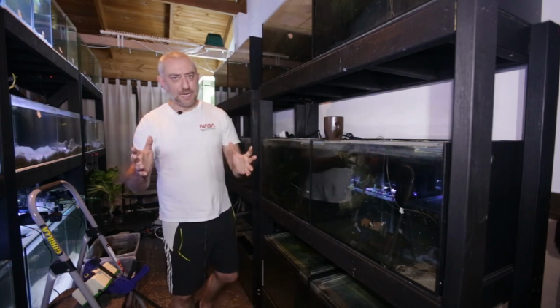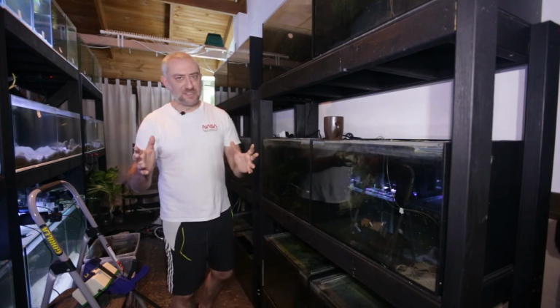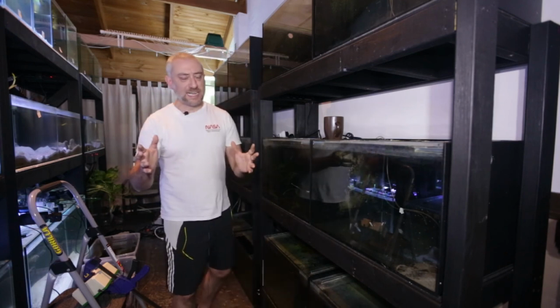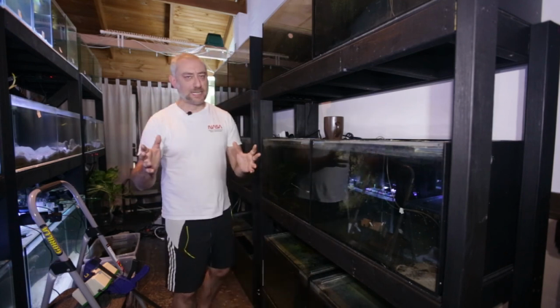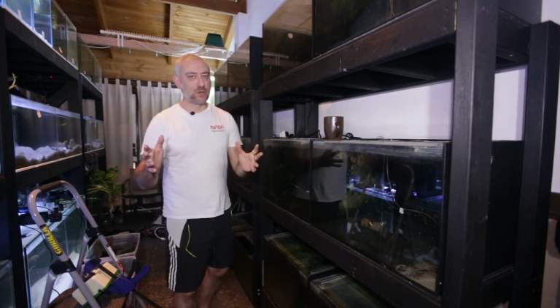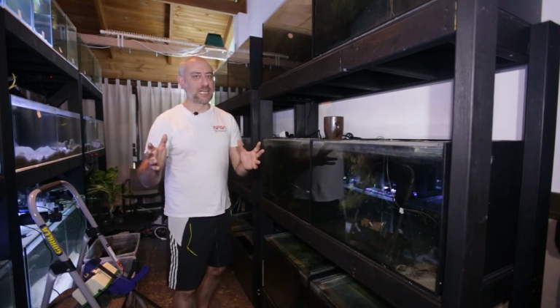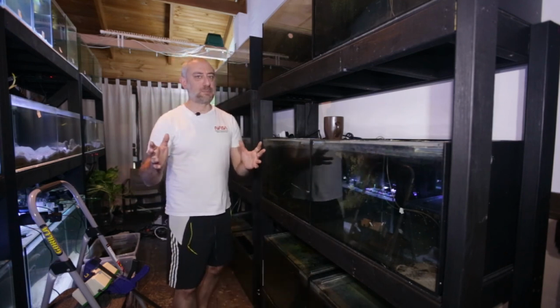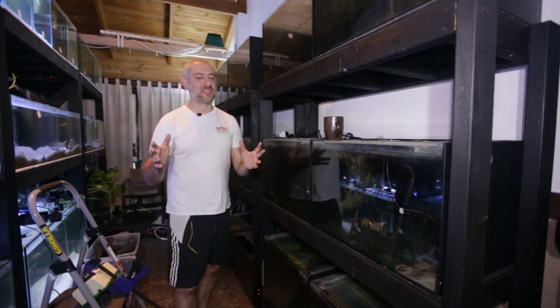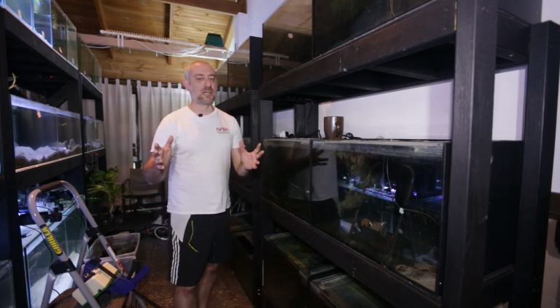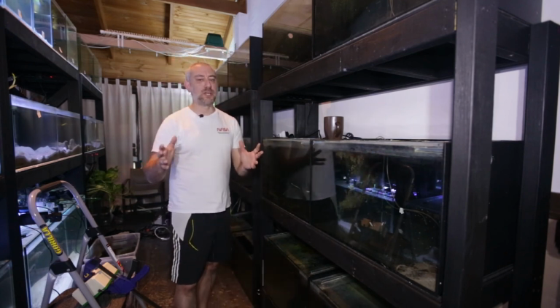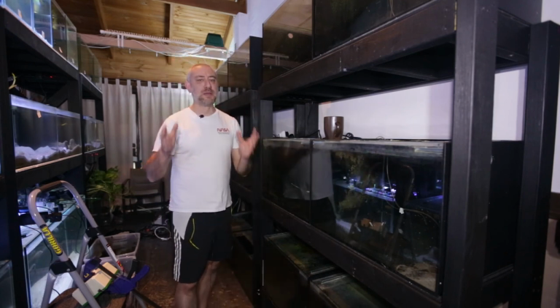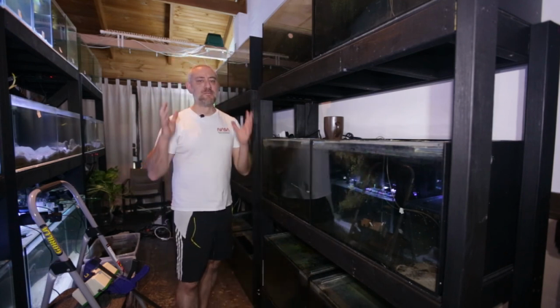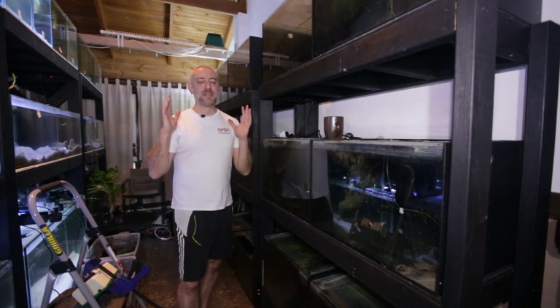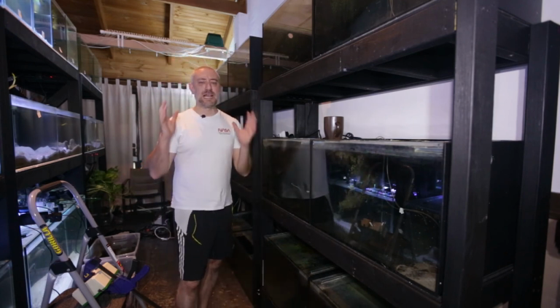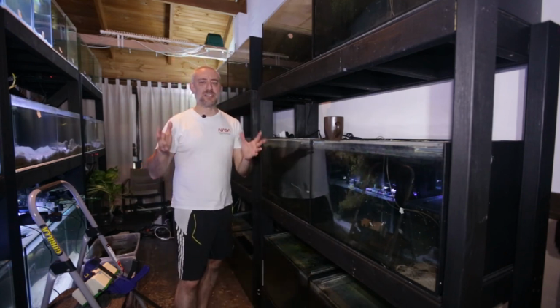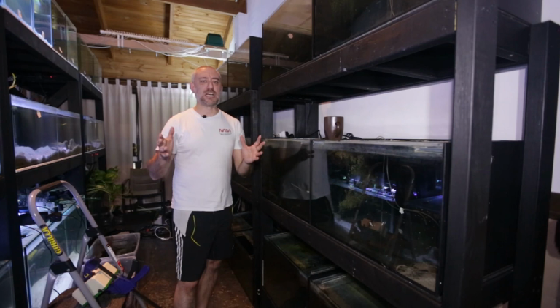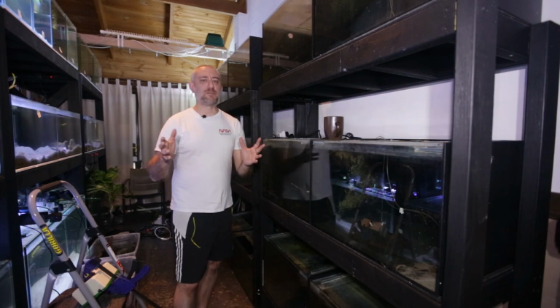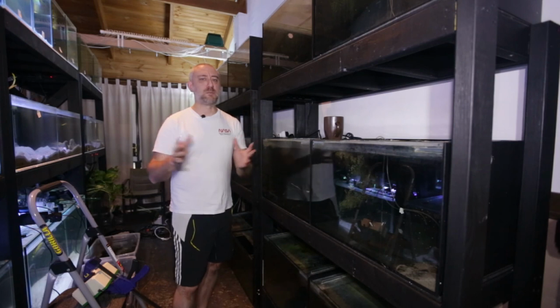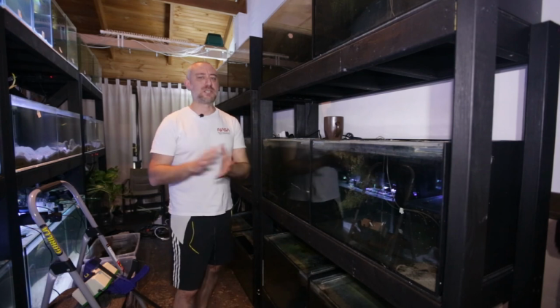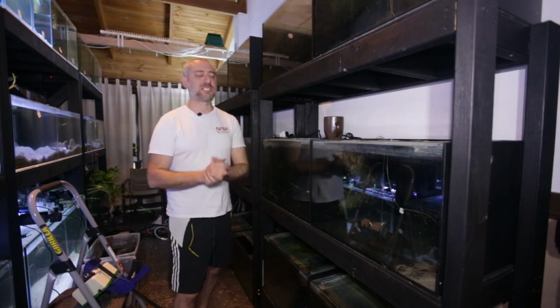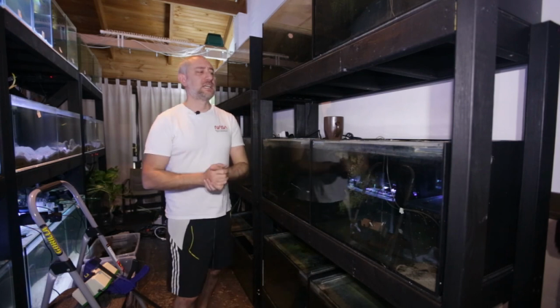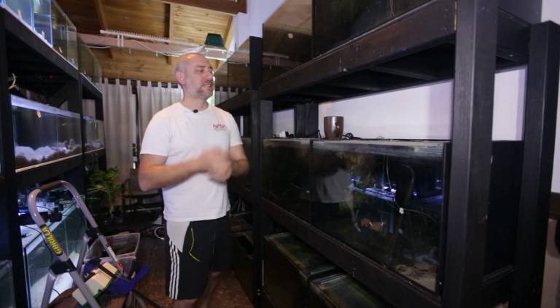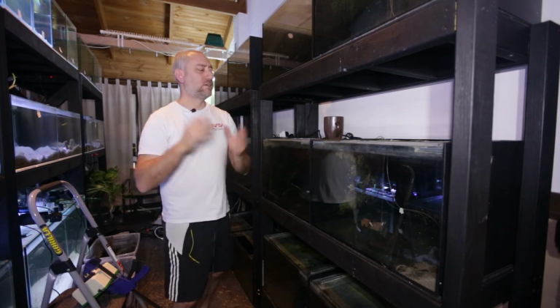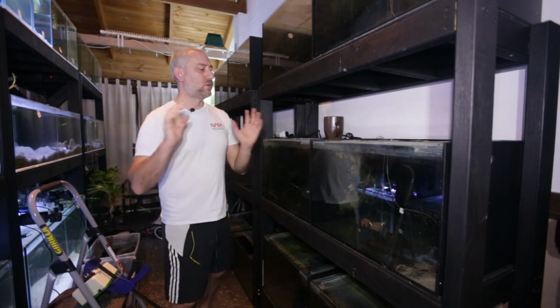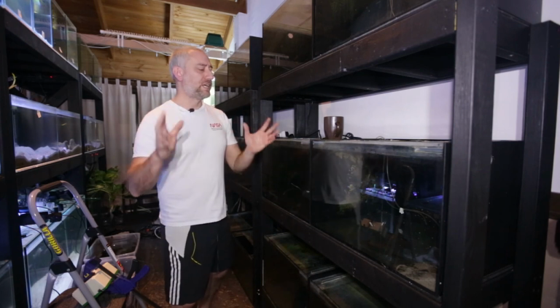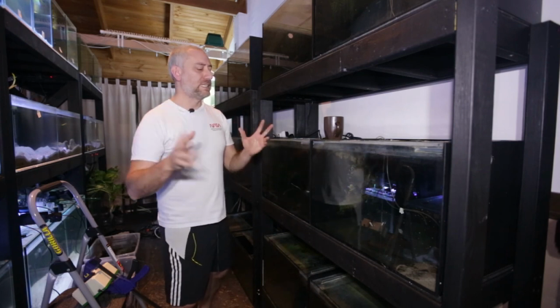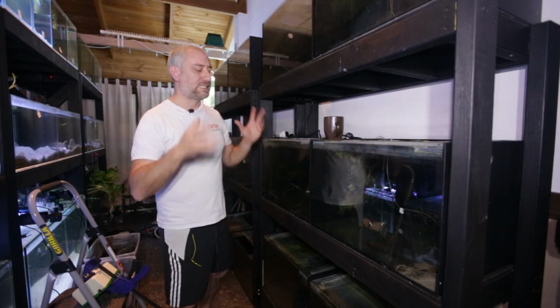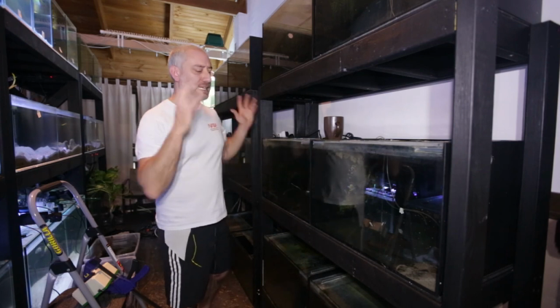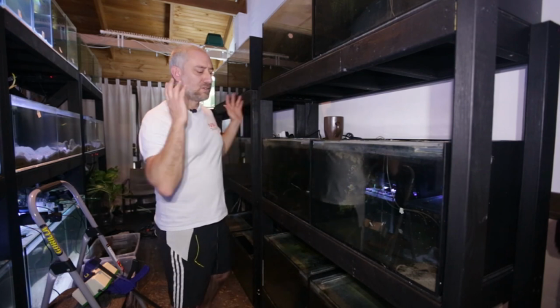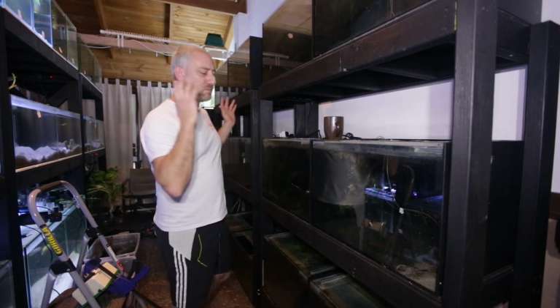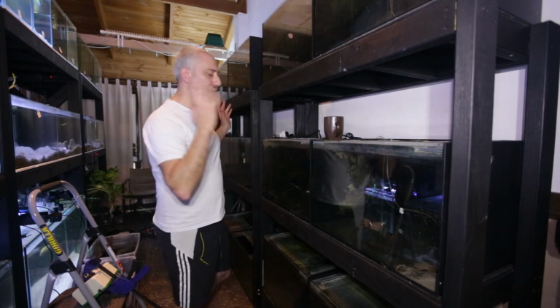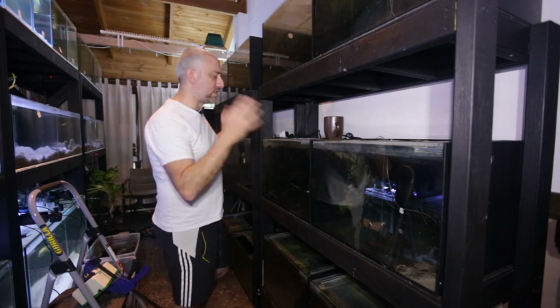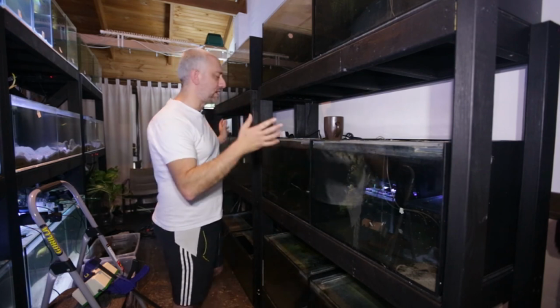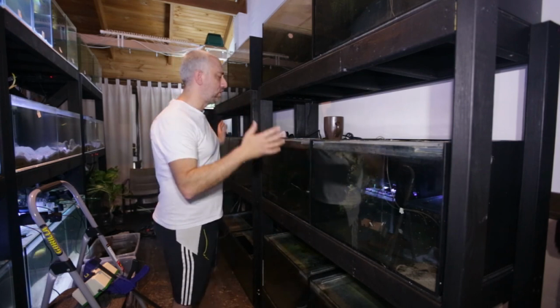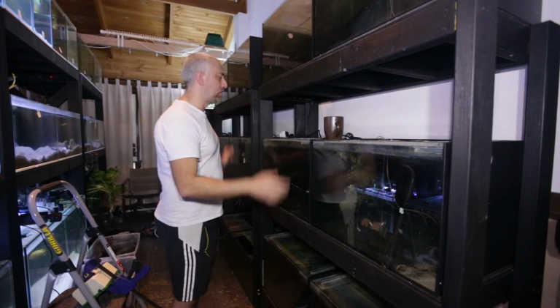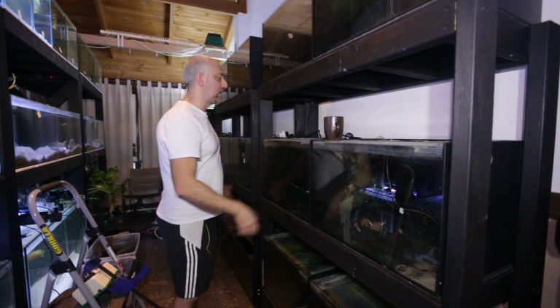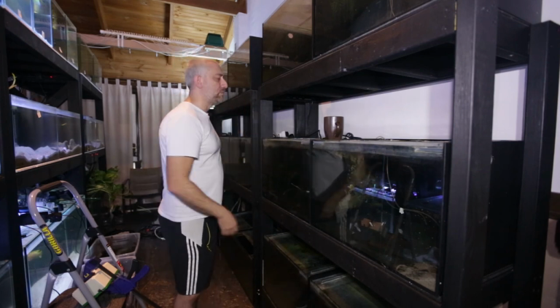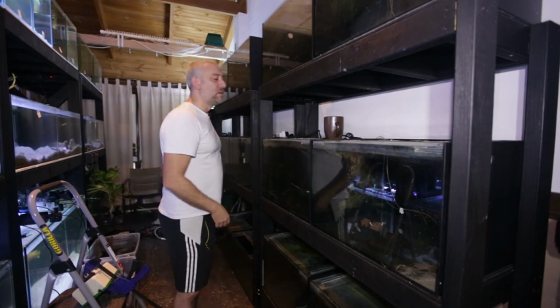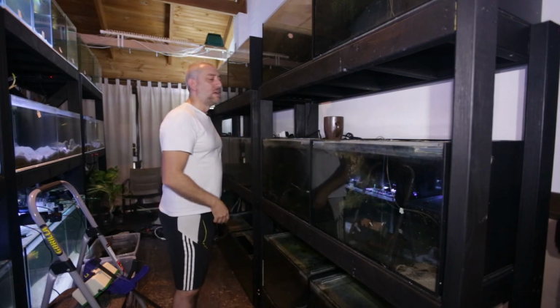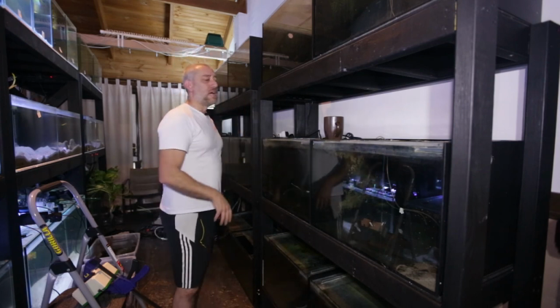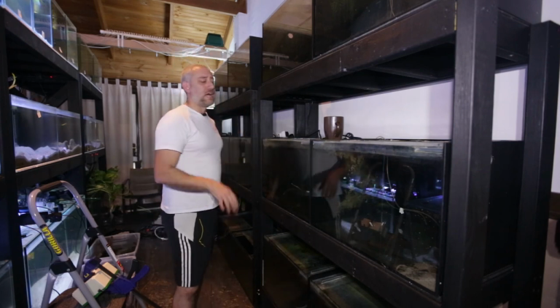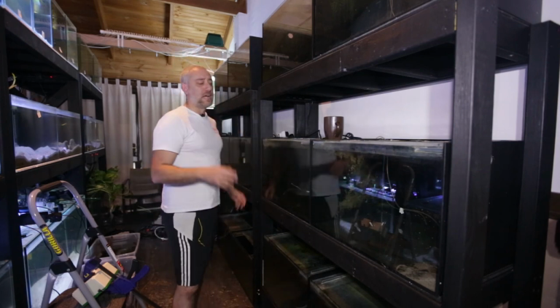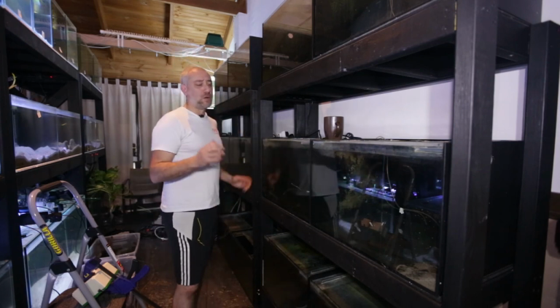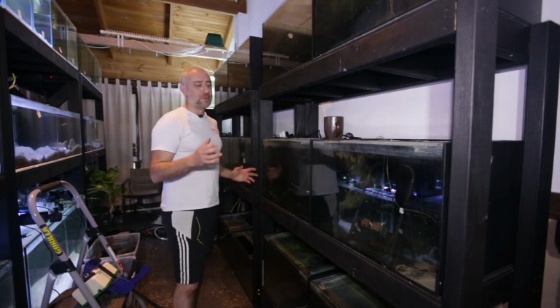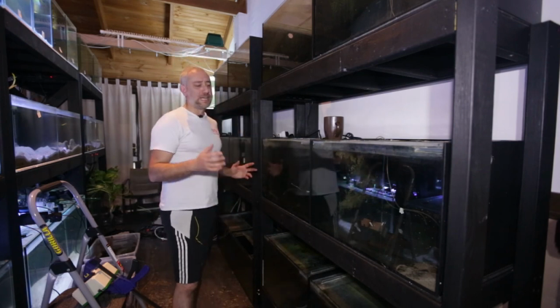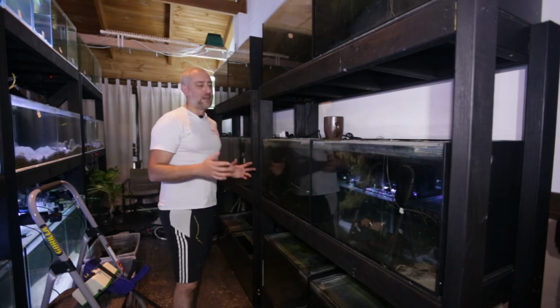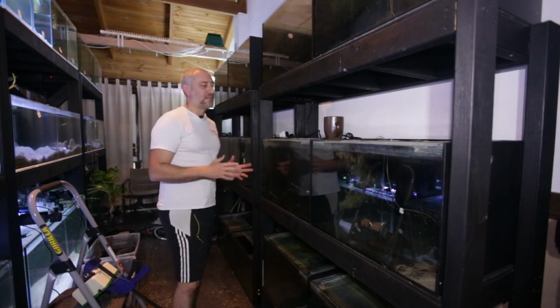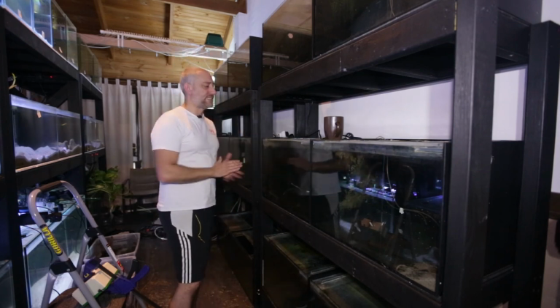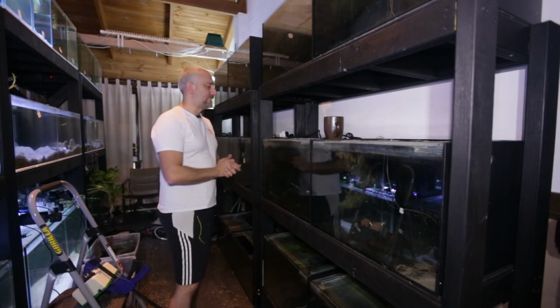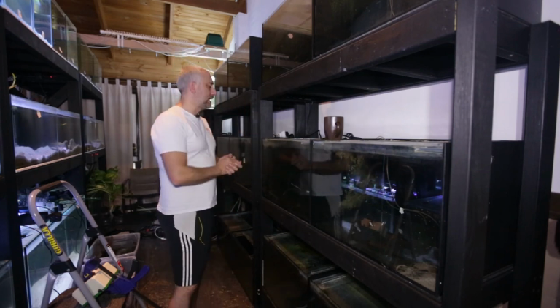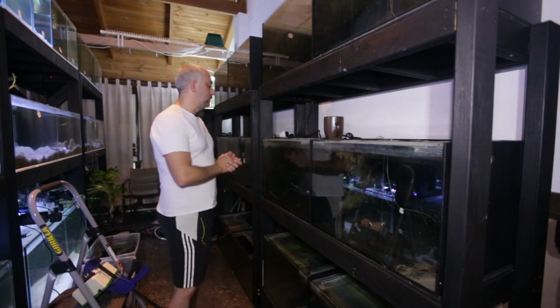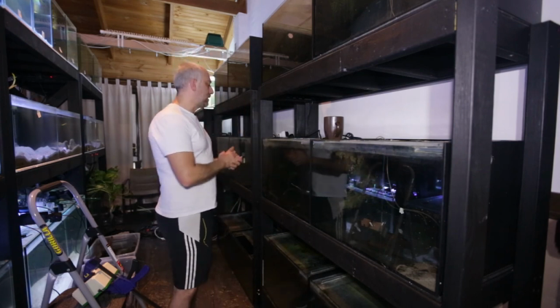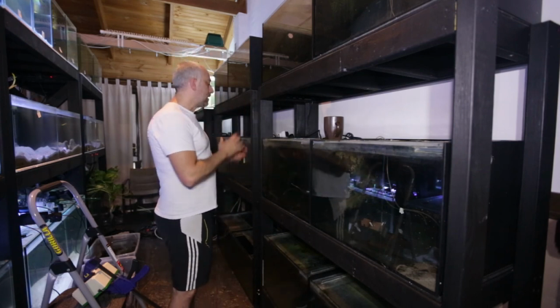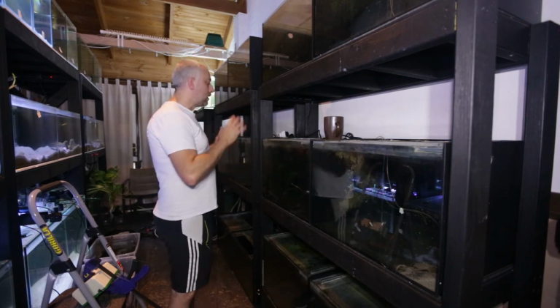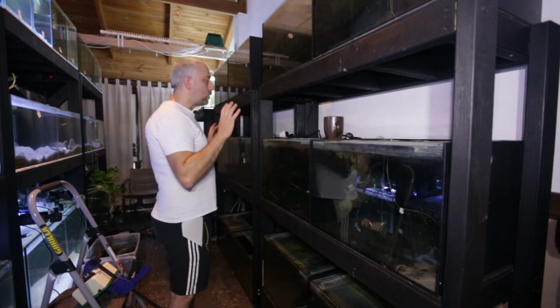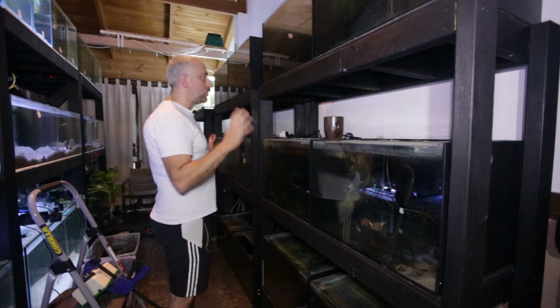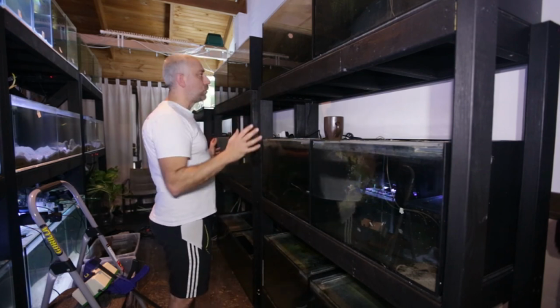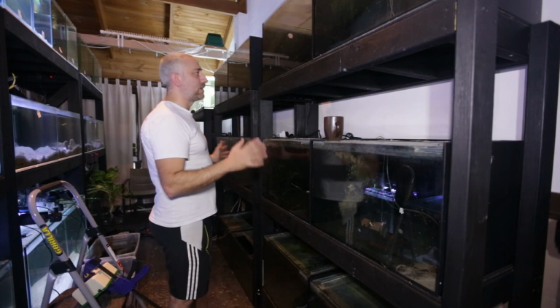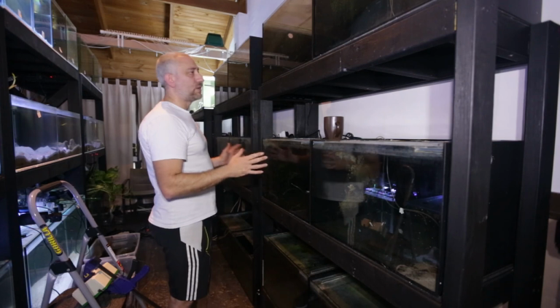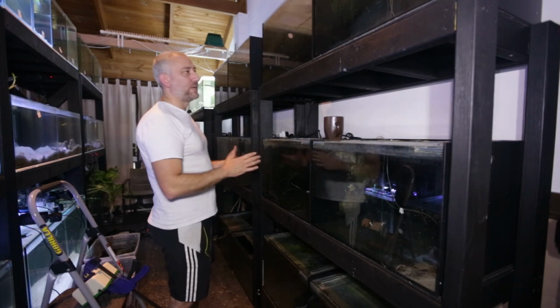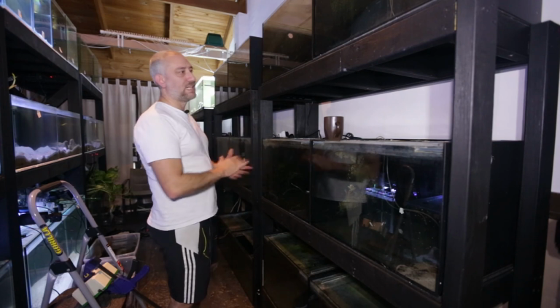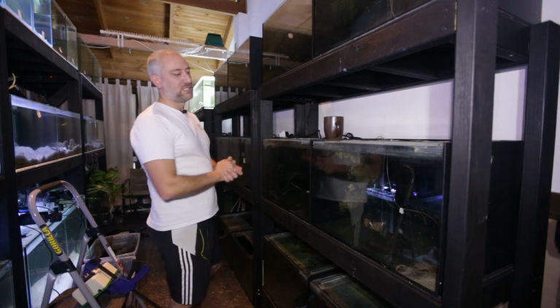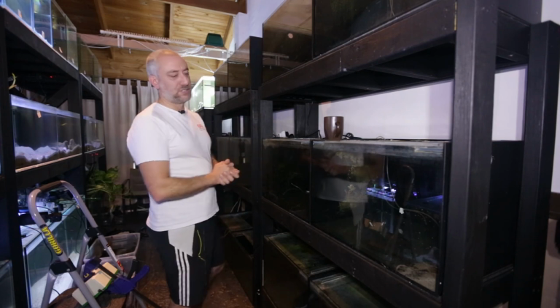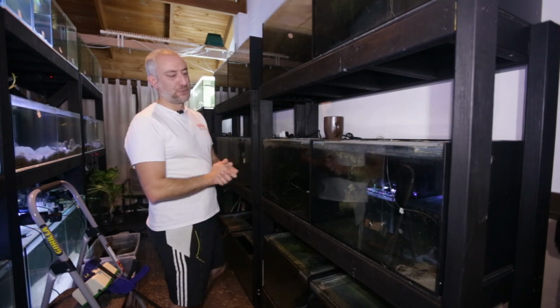Adam's taken all the guppies home and the java moss — they're all his. That was my thank you for him helping me out yesterday with all the work that we had to do.